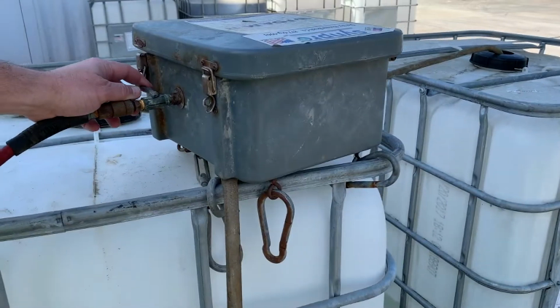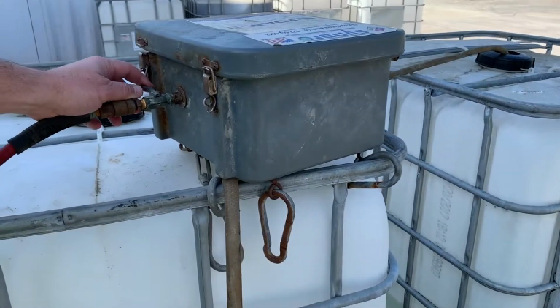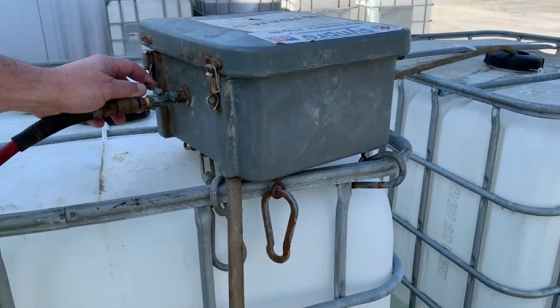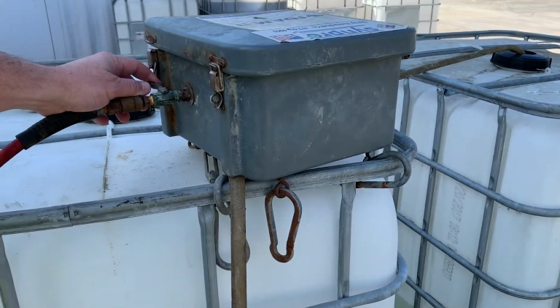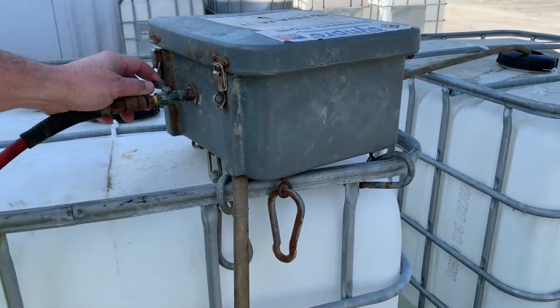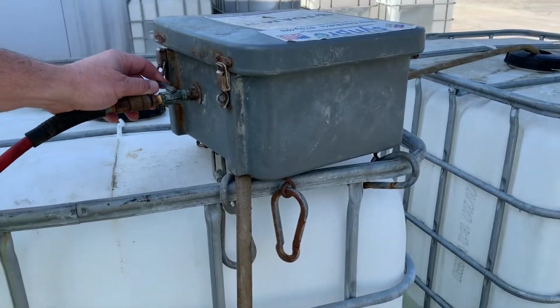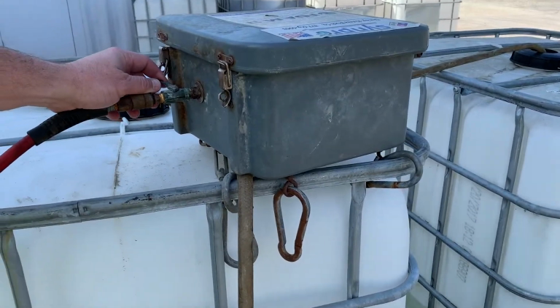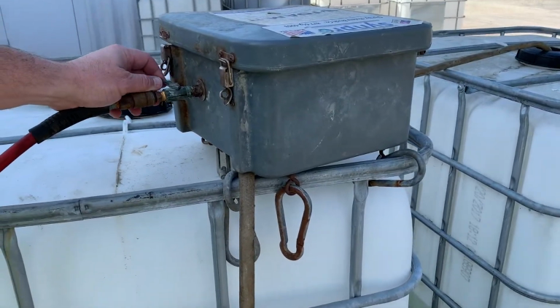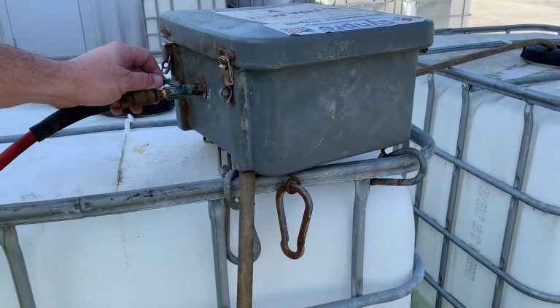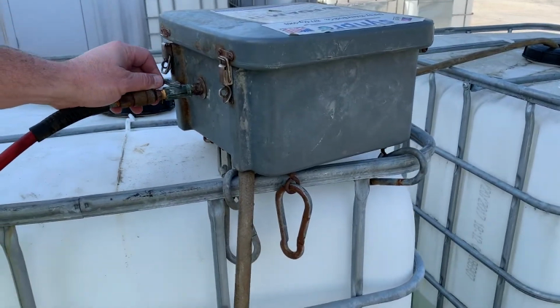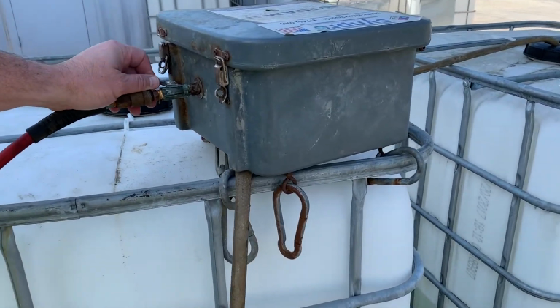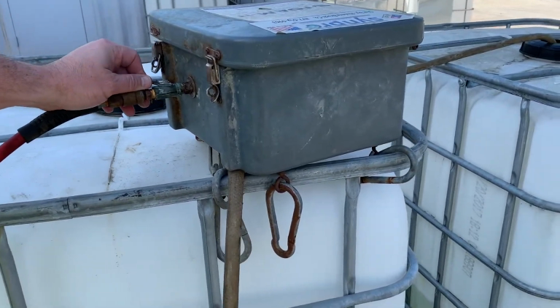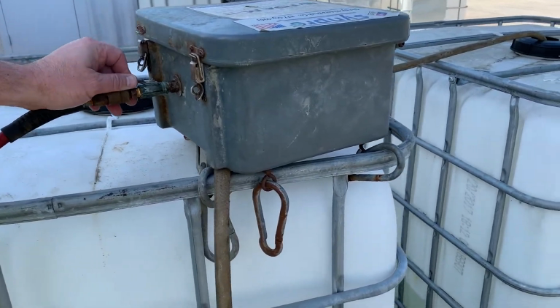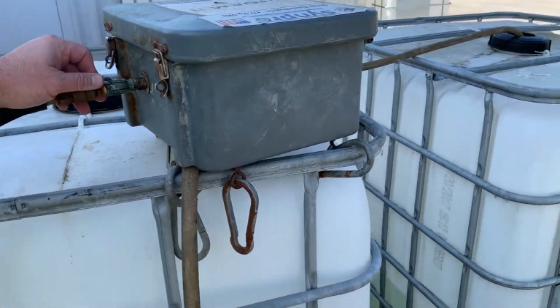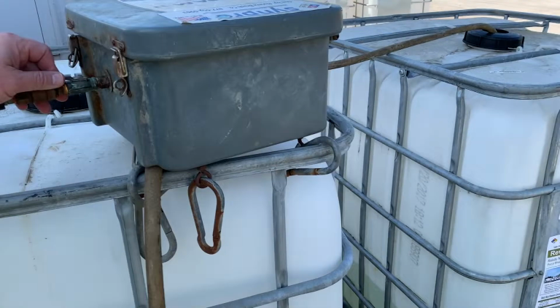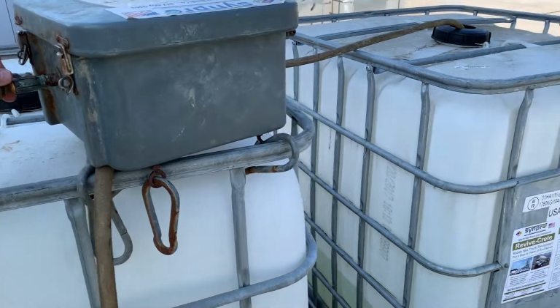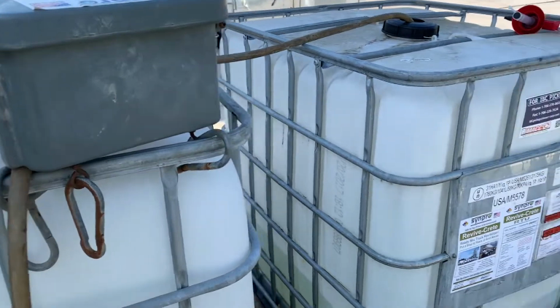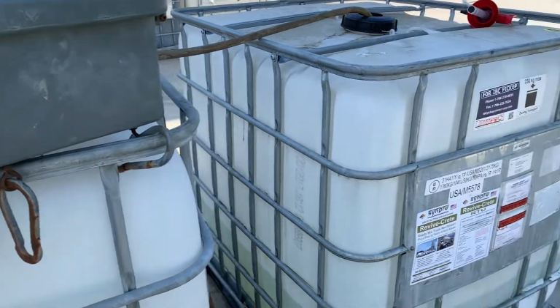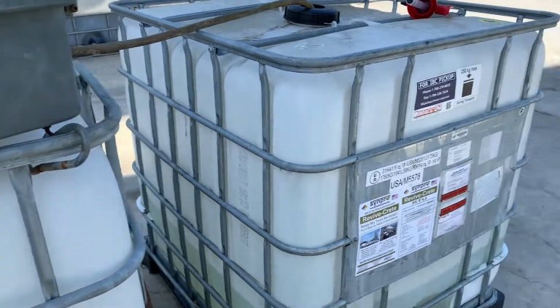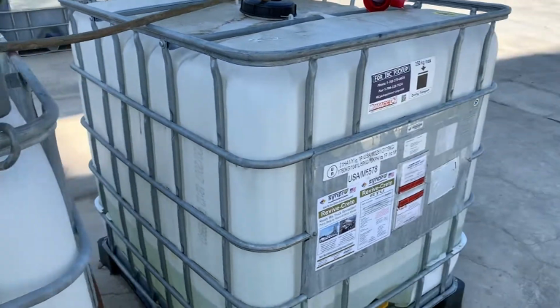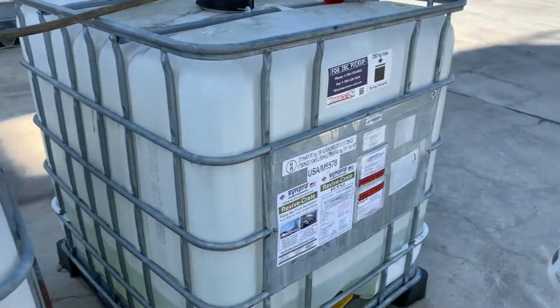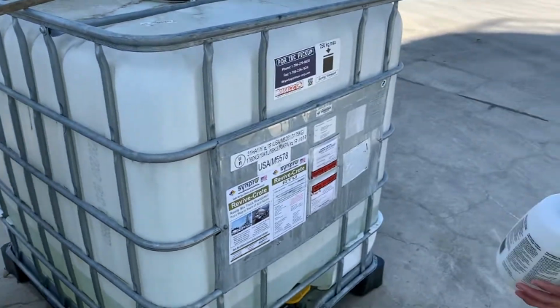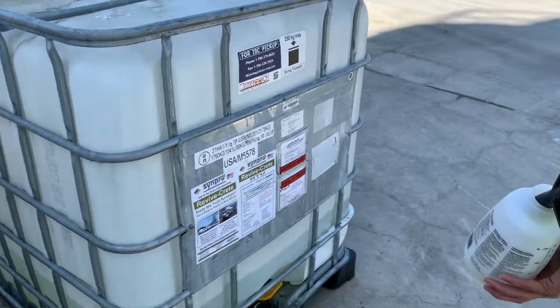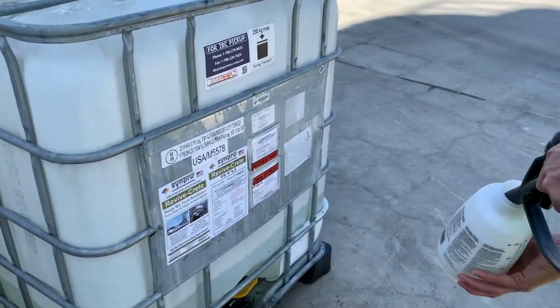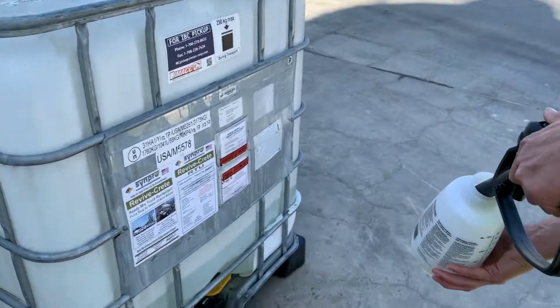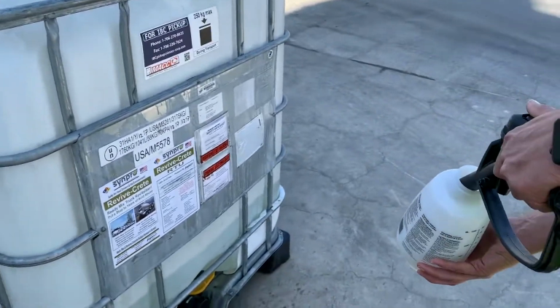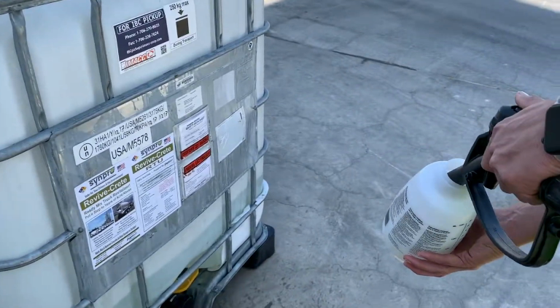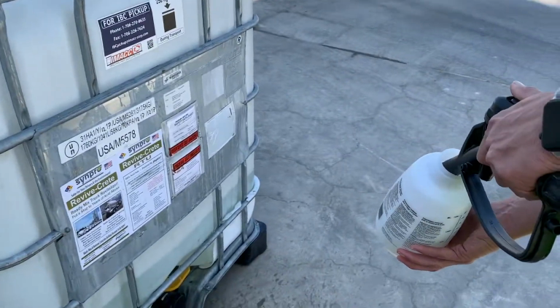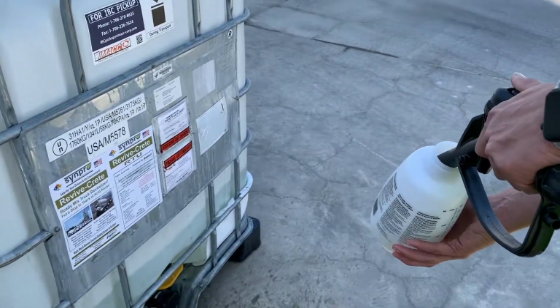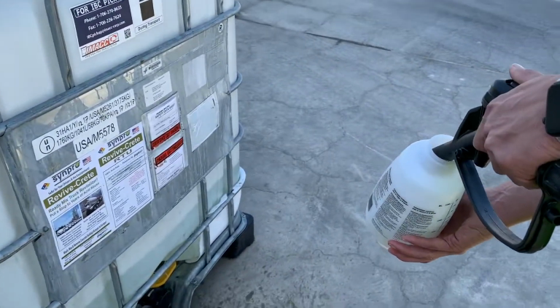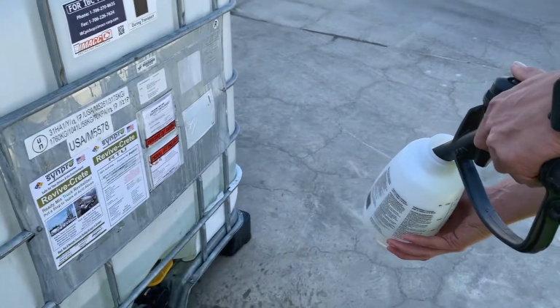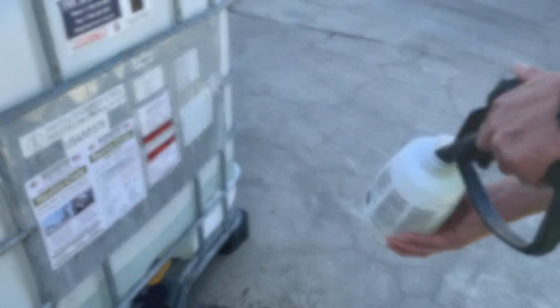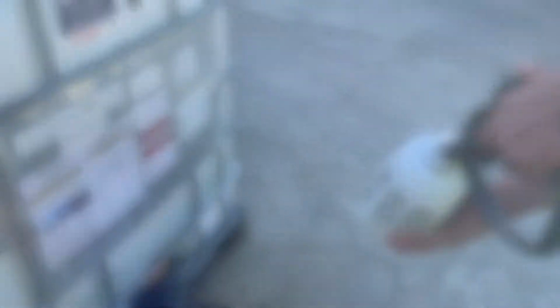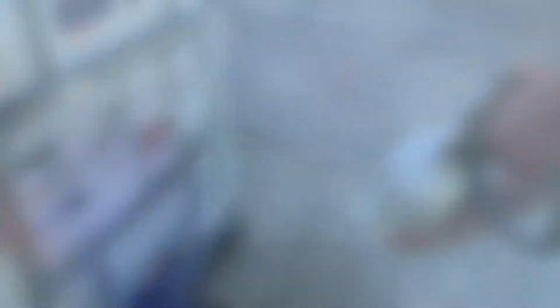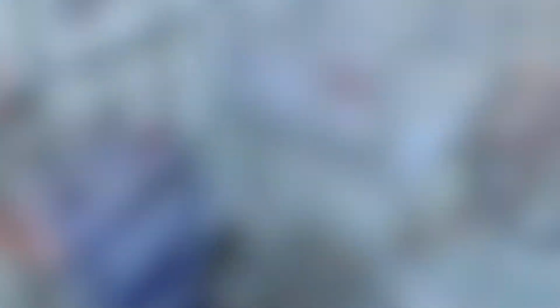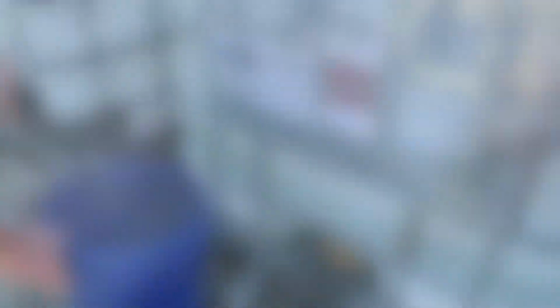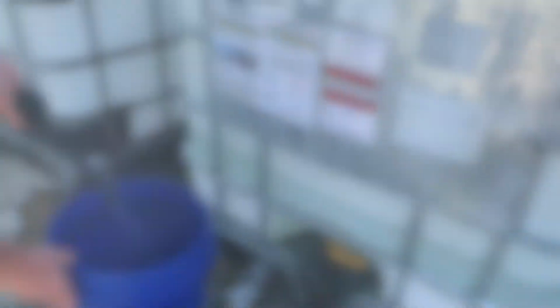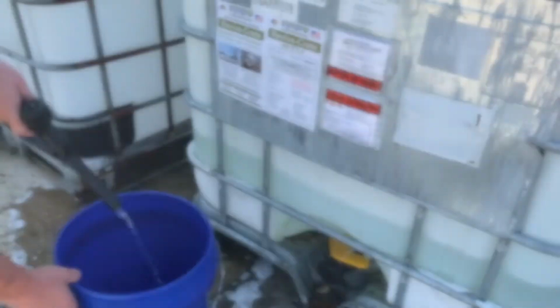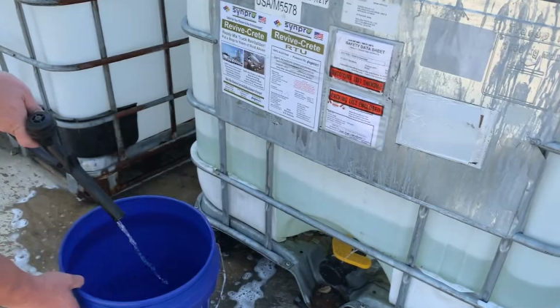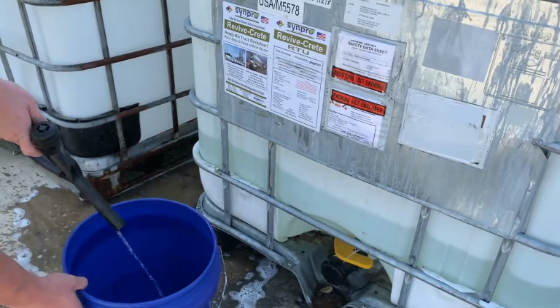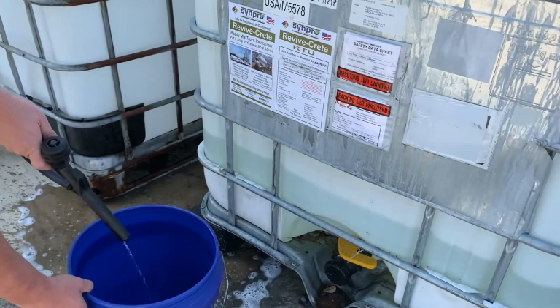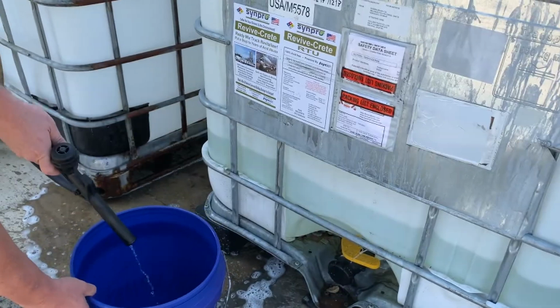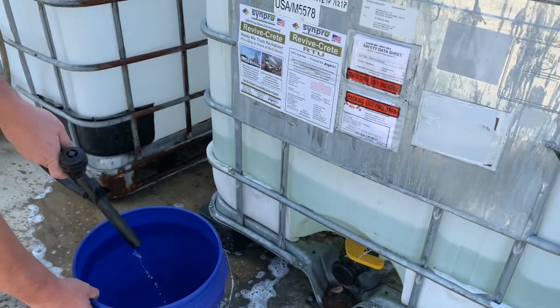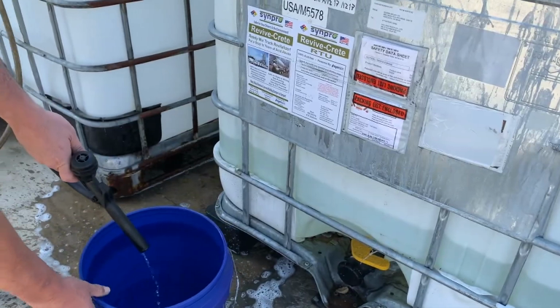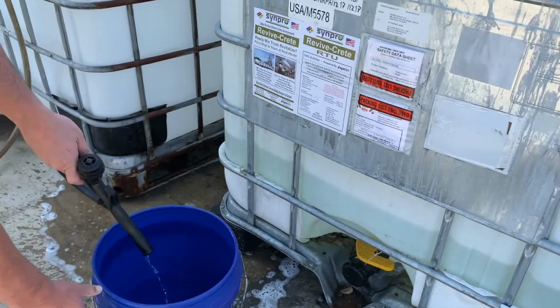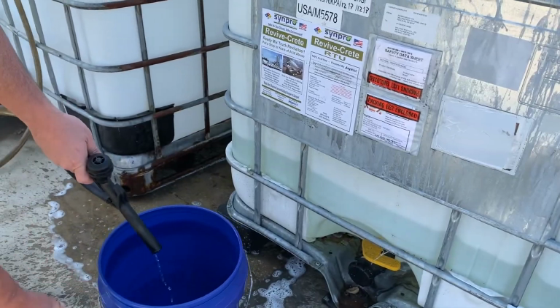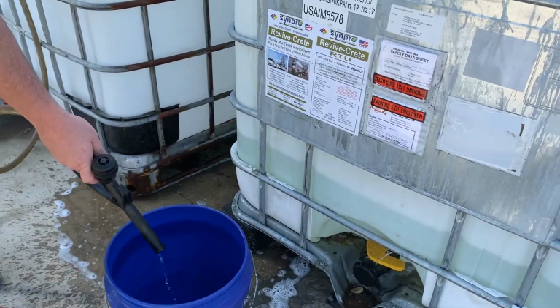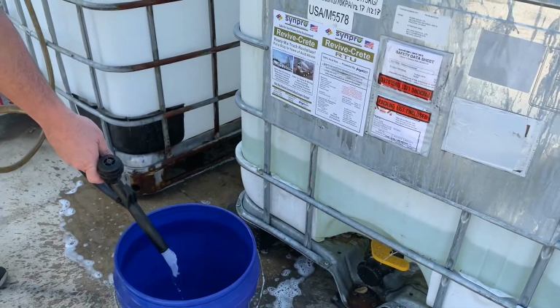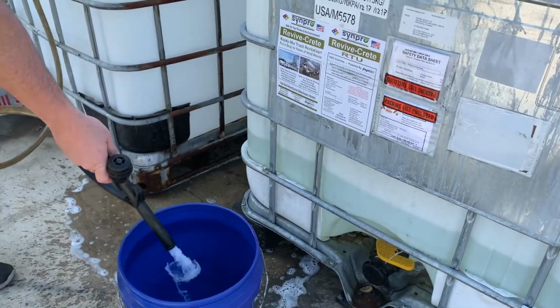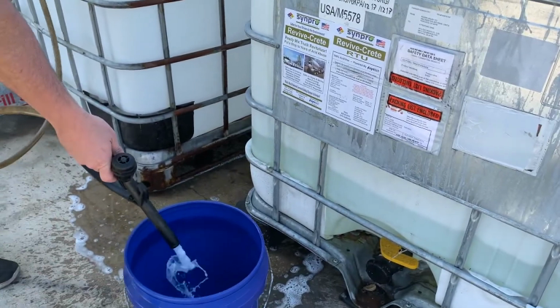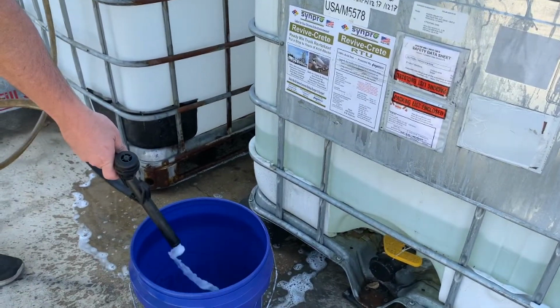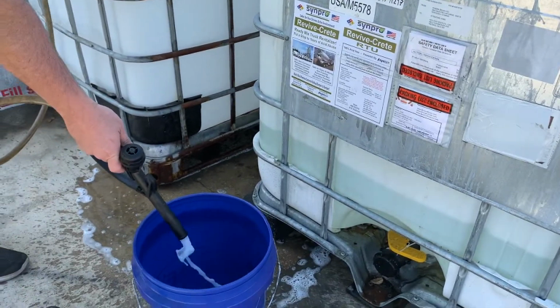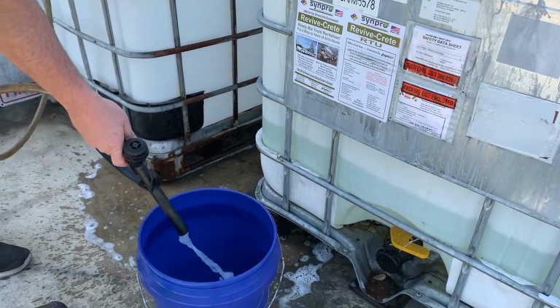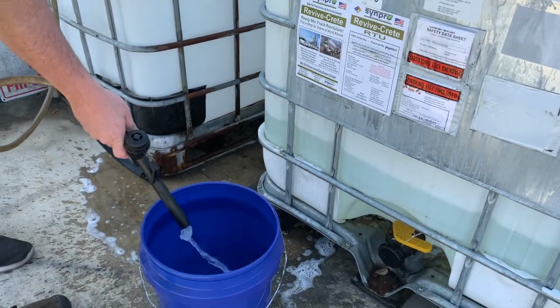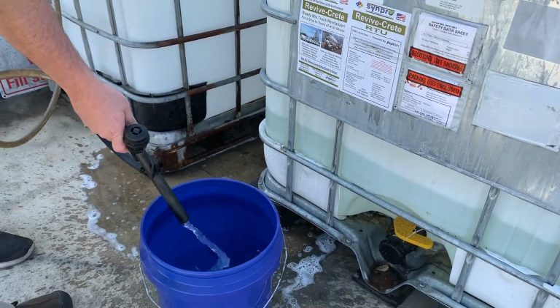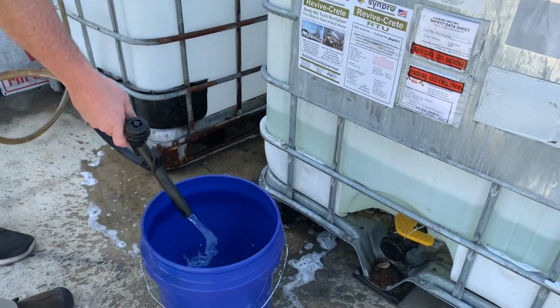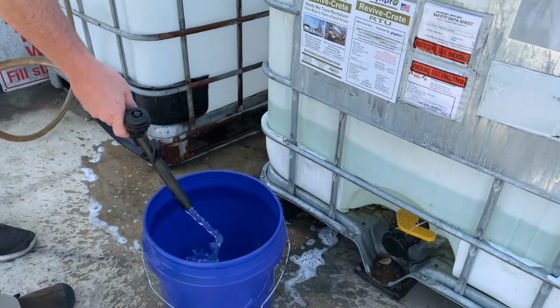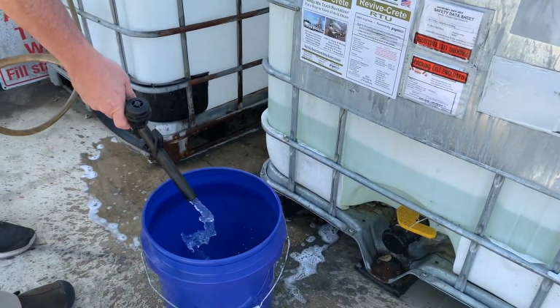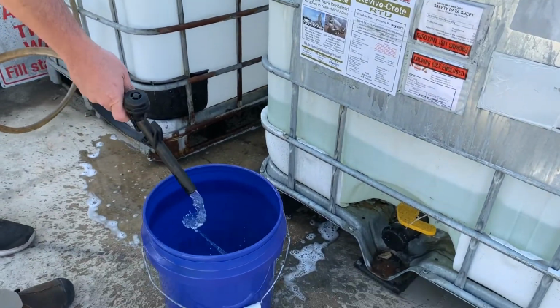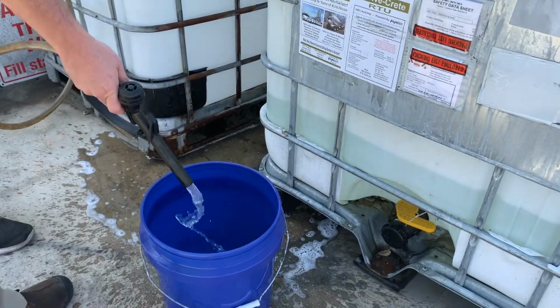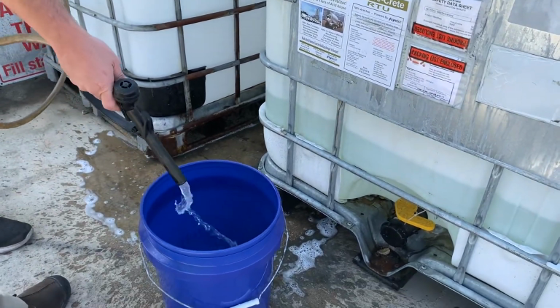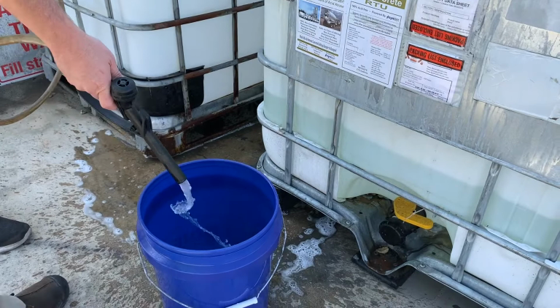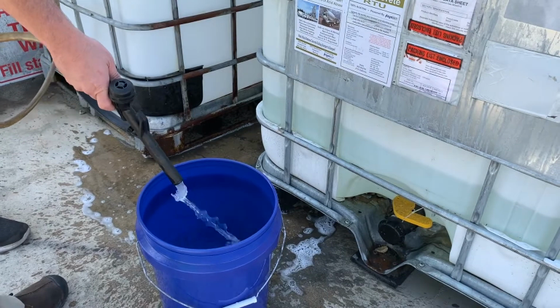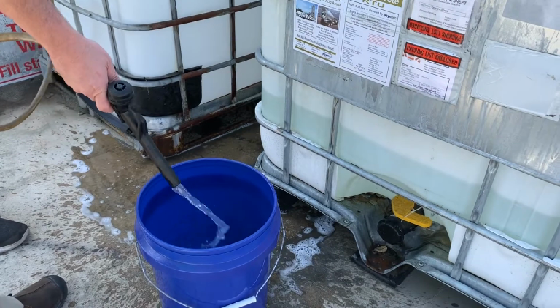First, turn on the pump unit and fill your sprayer, or if using a bucket, fill your bucket with the ready-to-use solution.